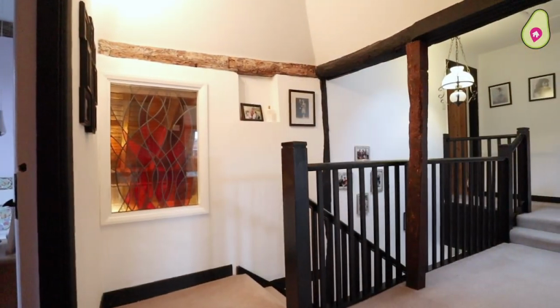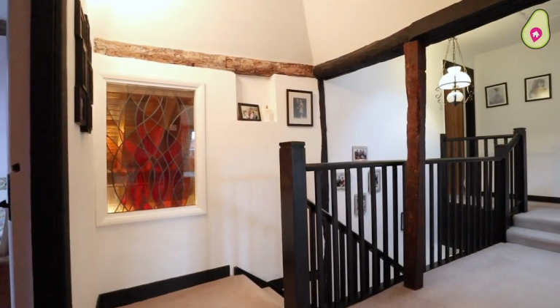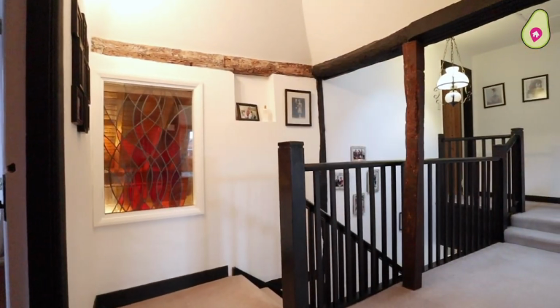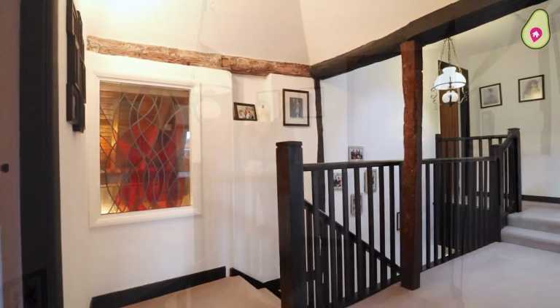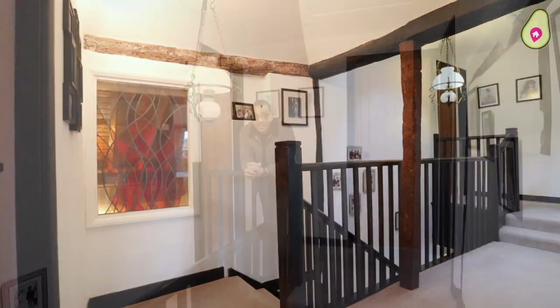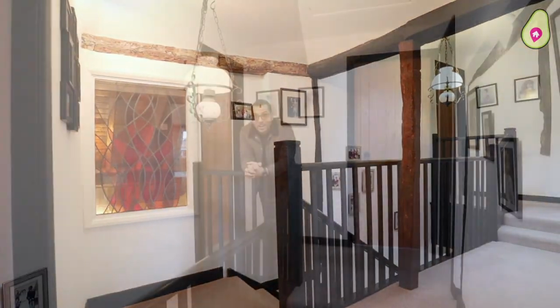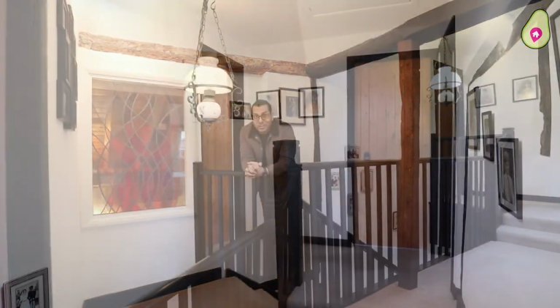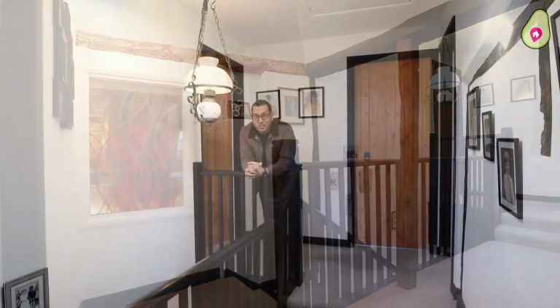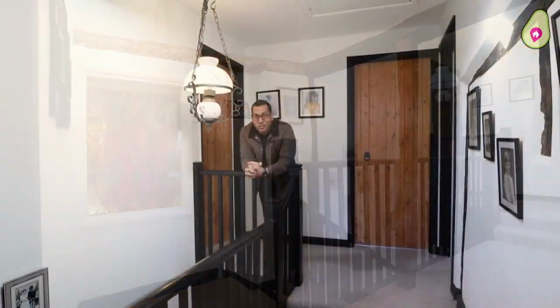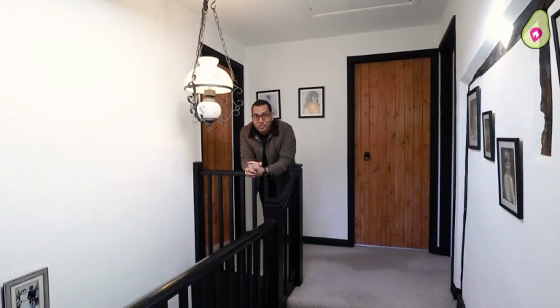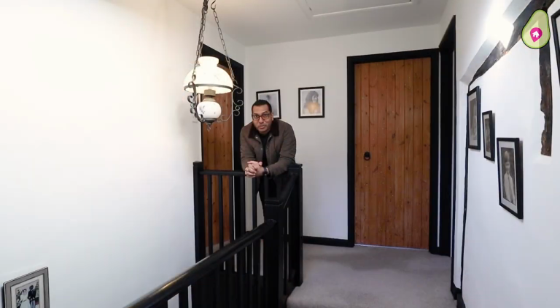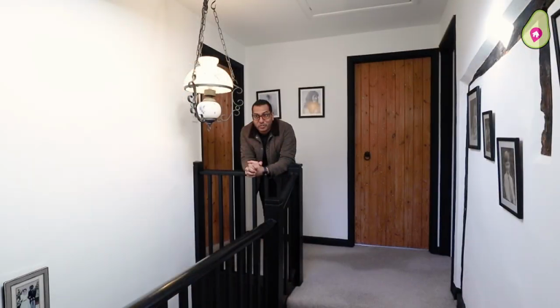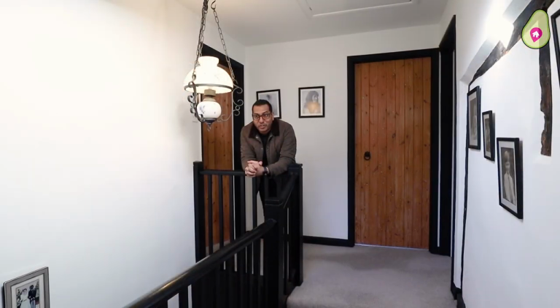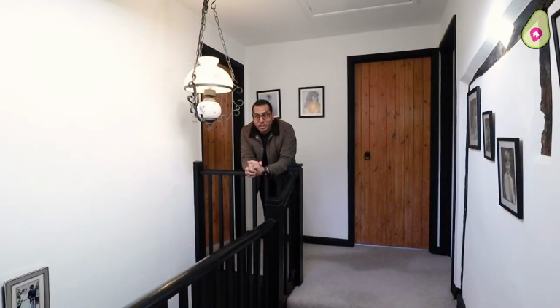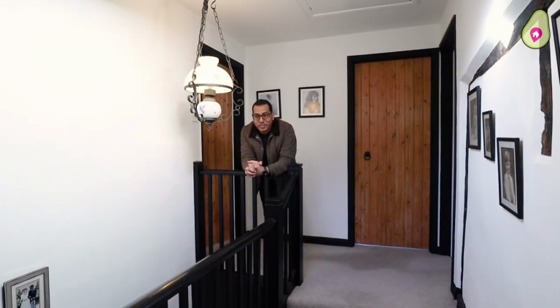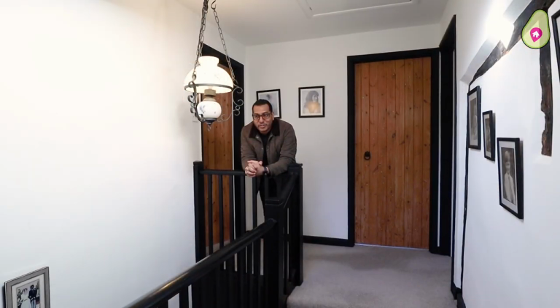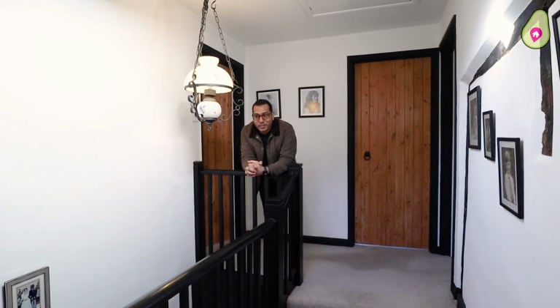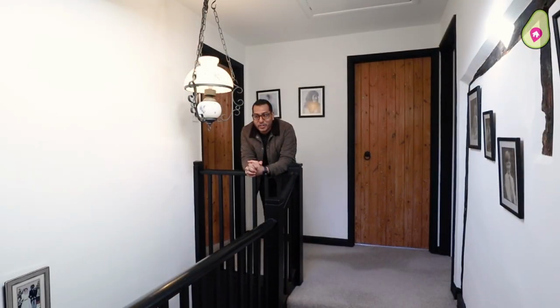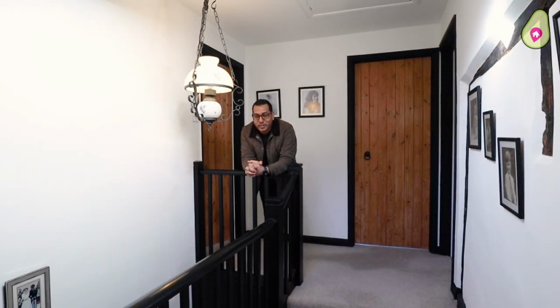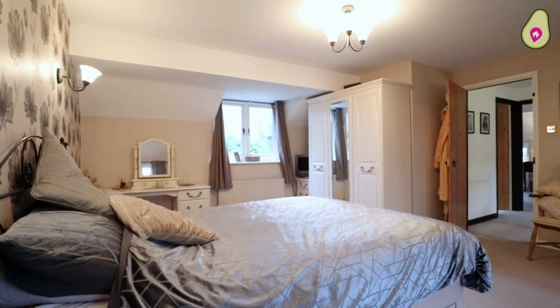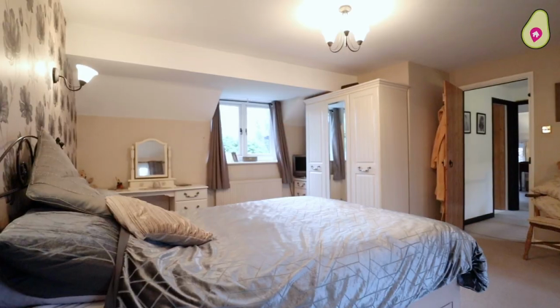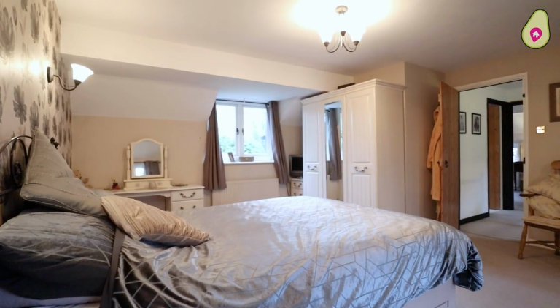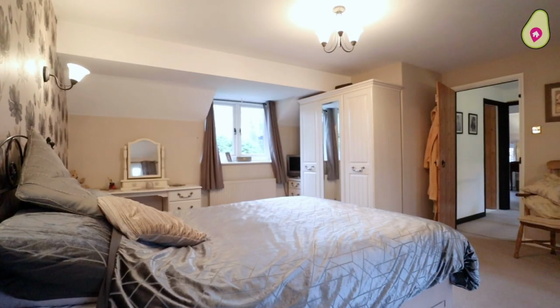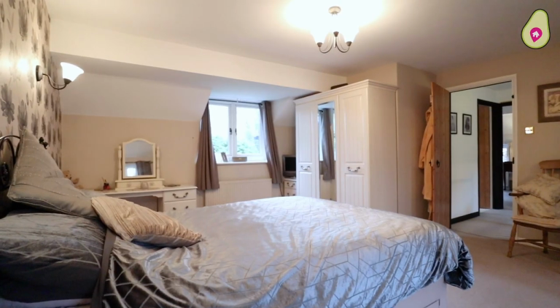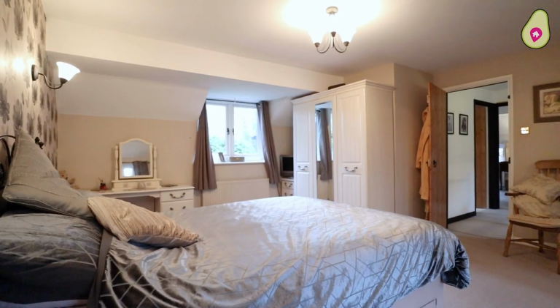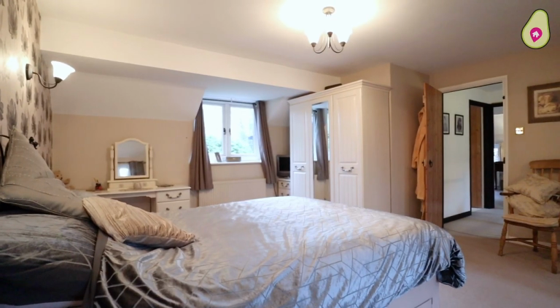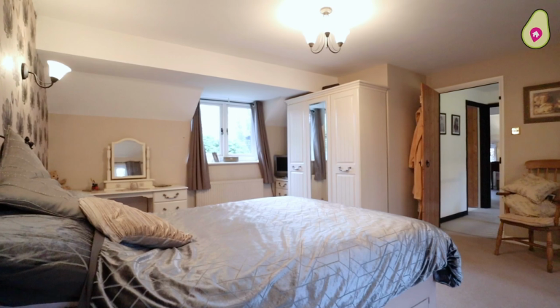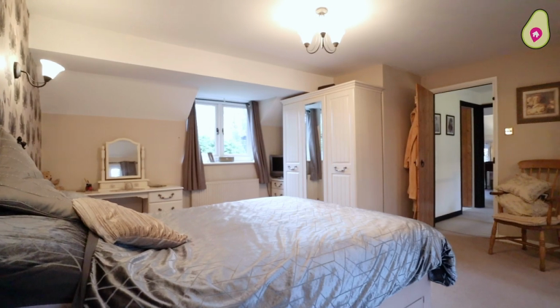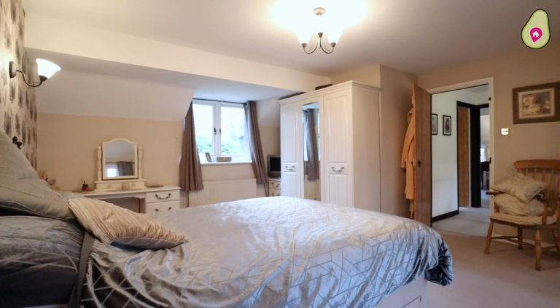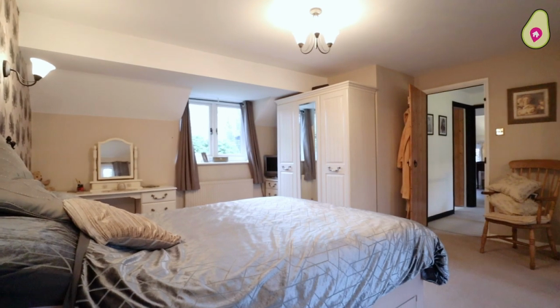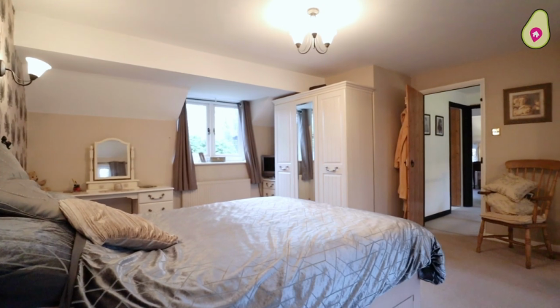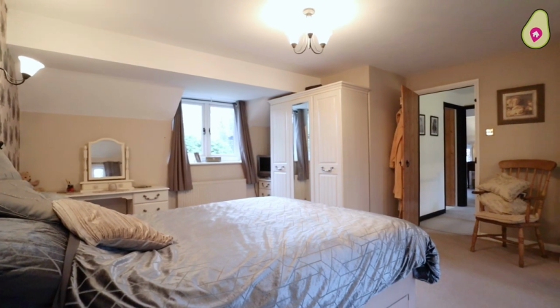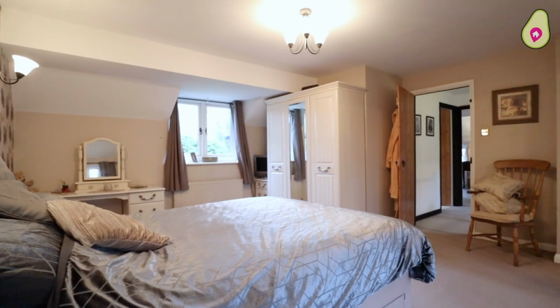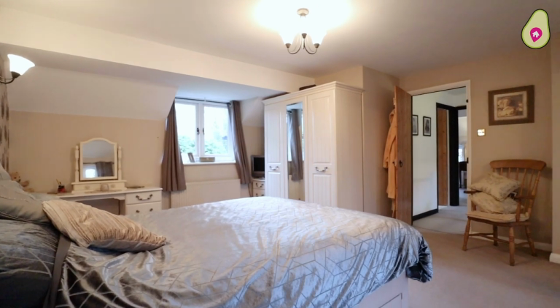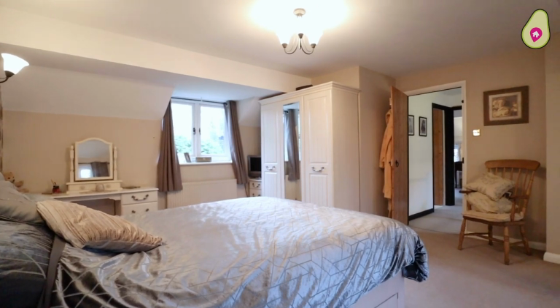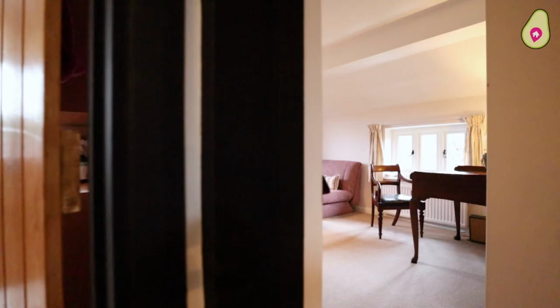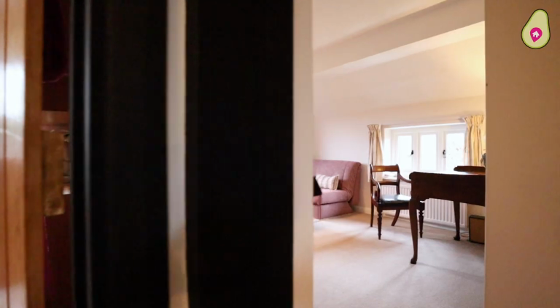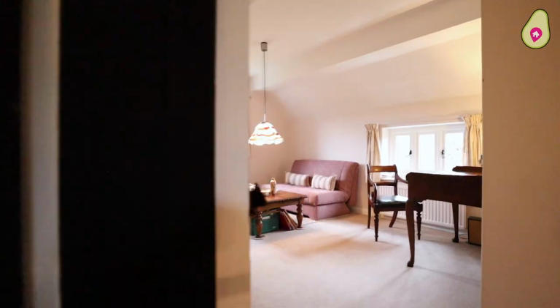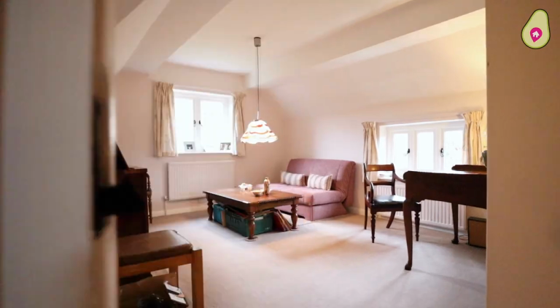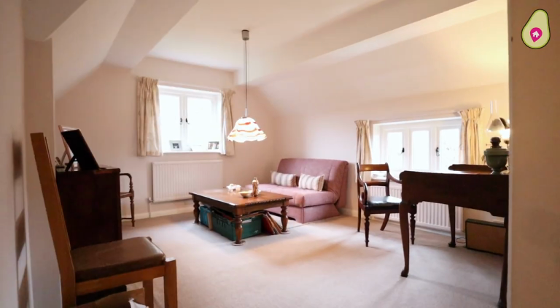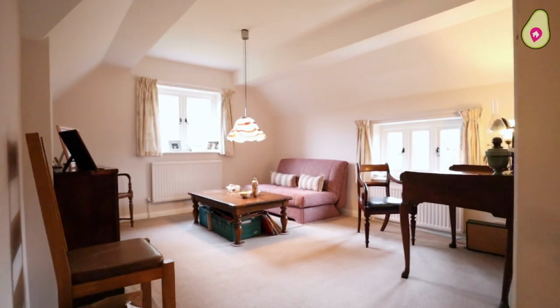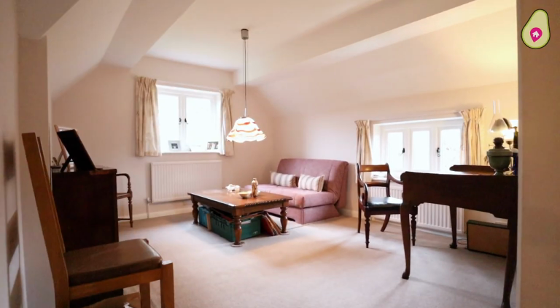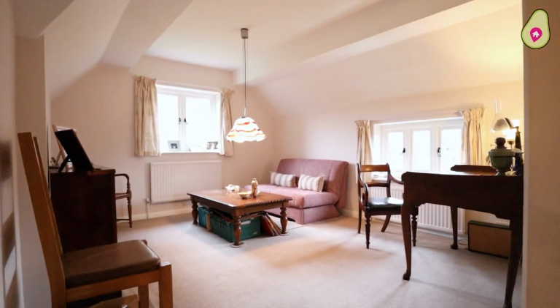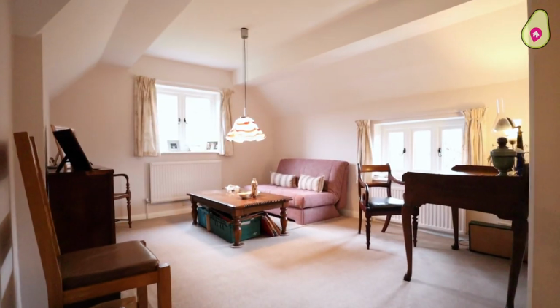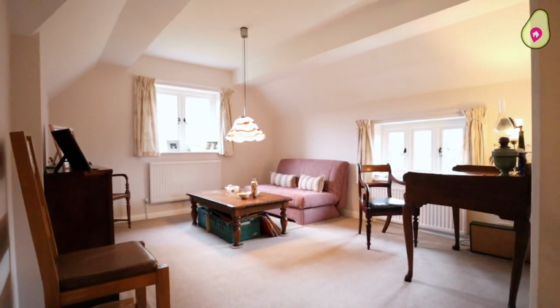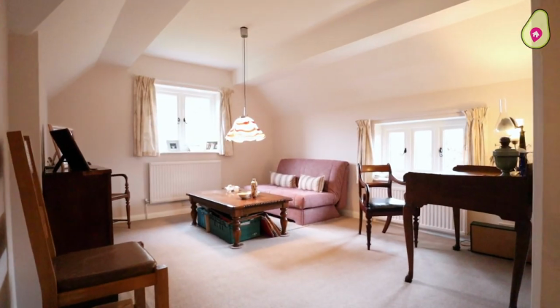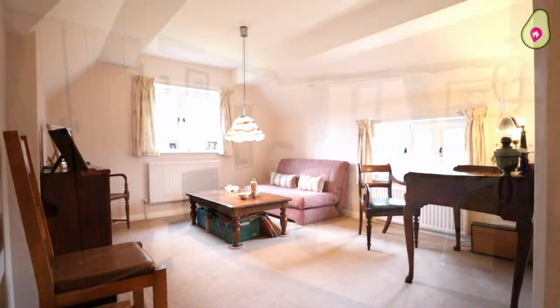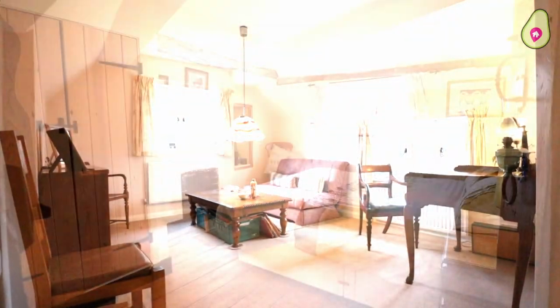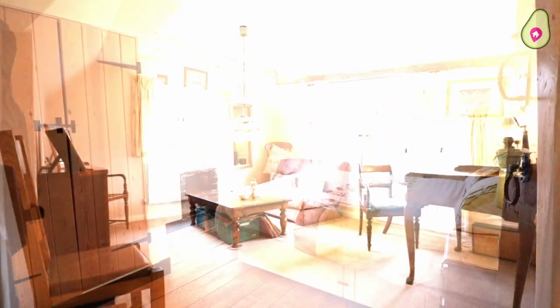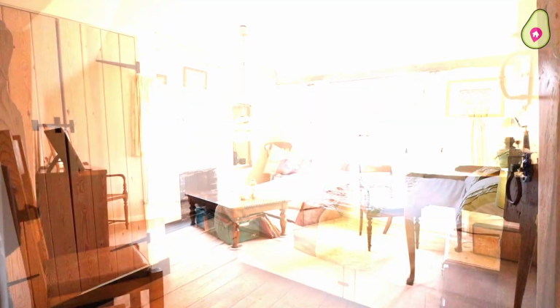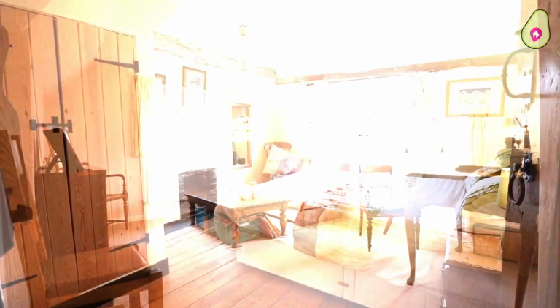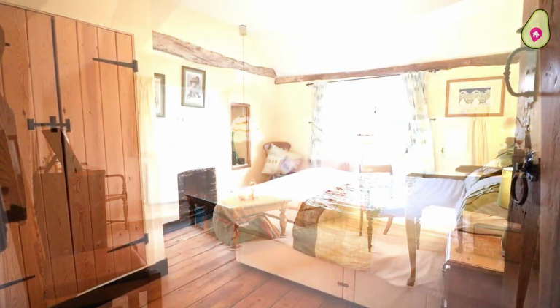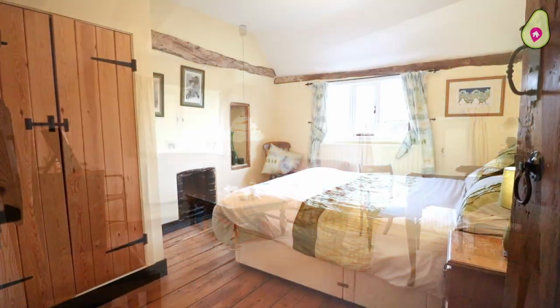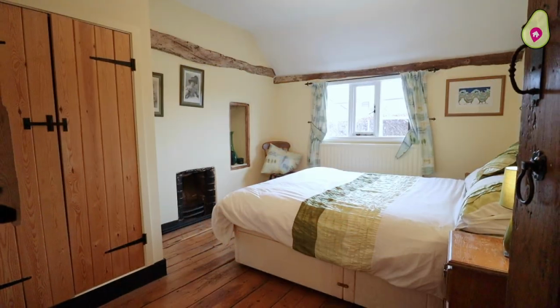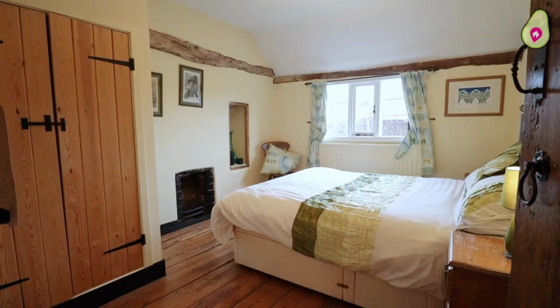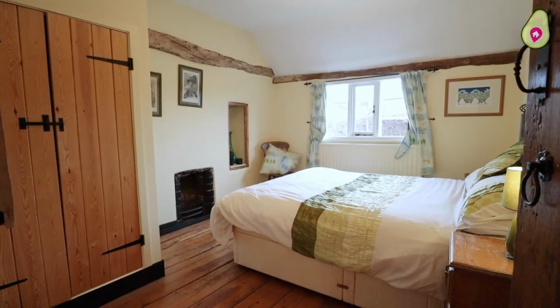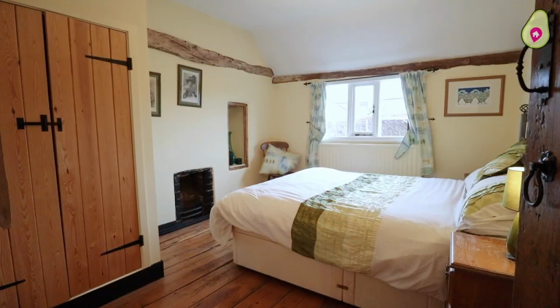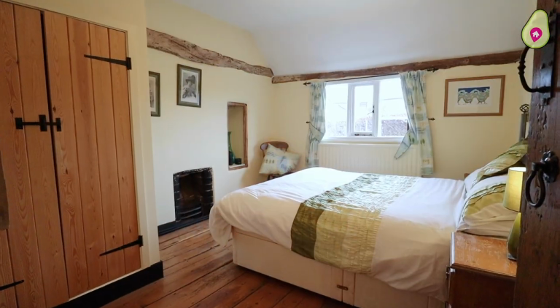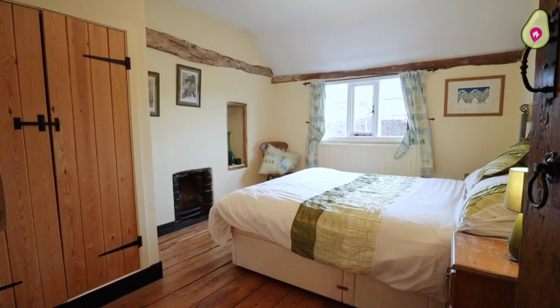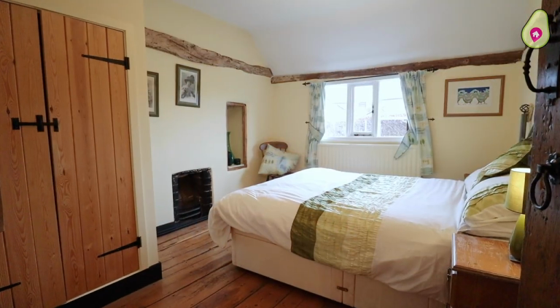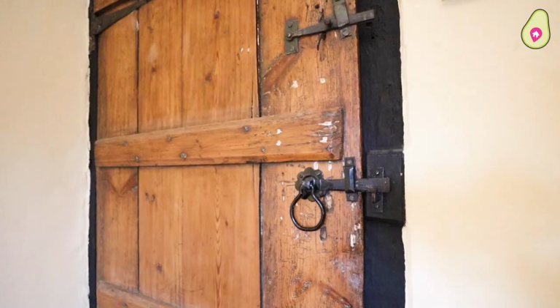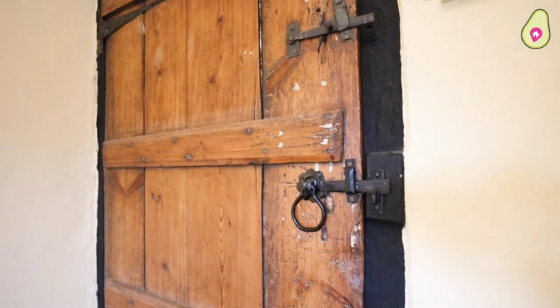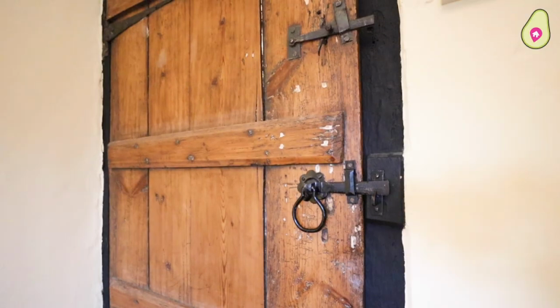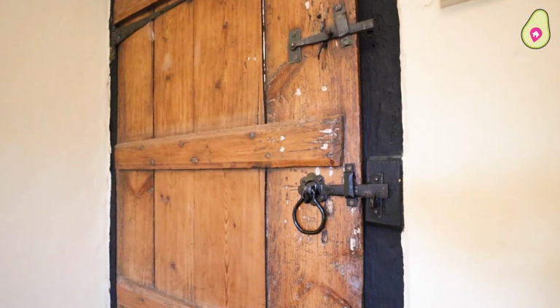Now join me on the first floor. You've got four double bedrooms up here, plus two bathrooms, all boasting loads of character.